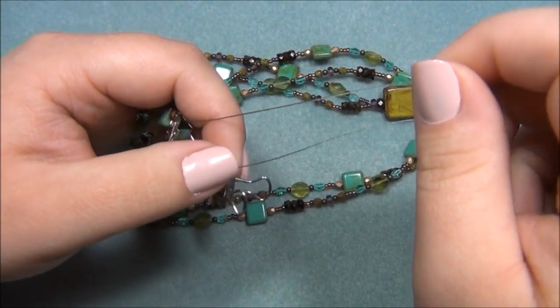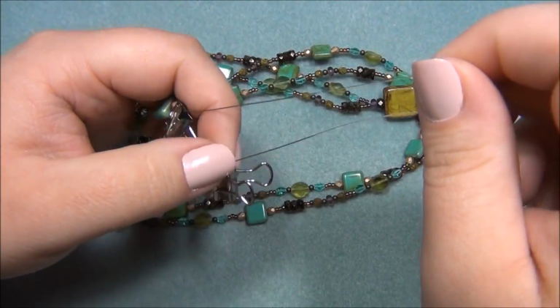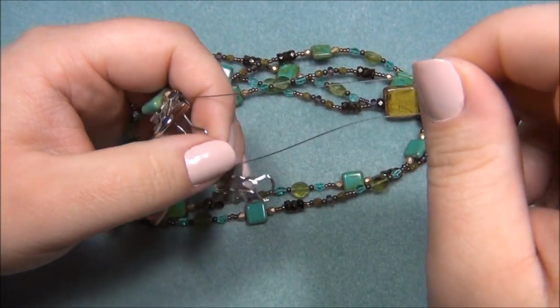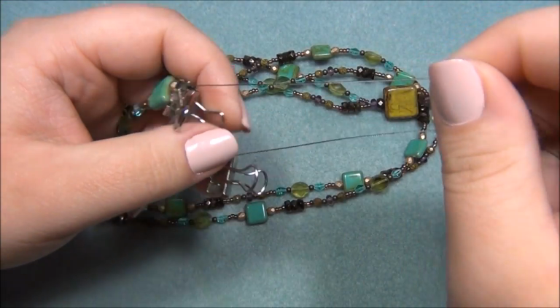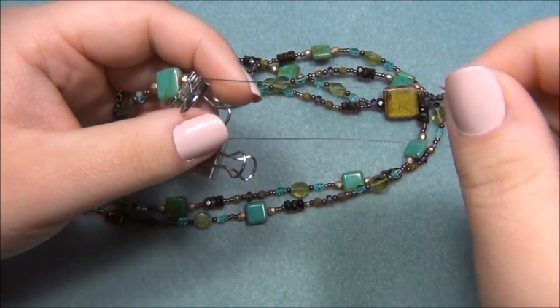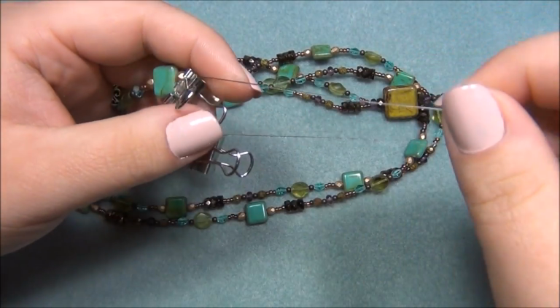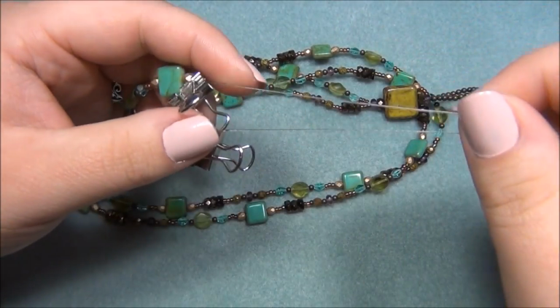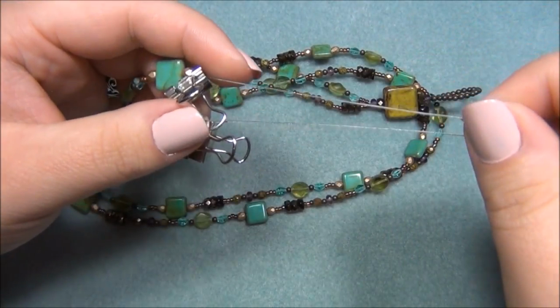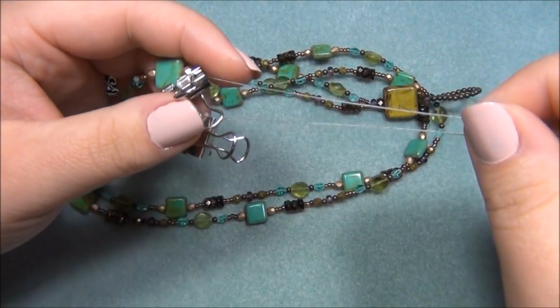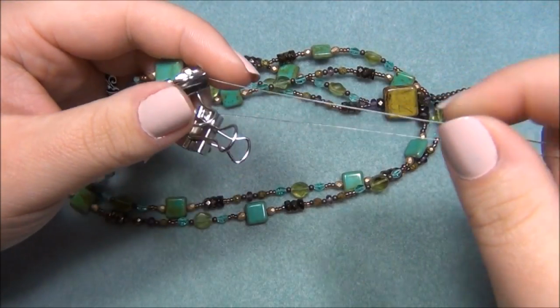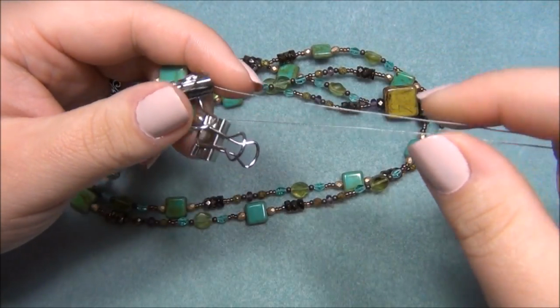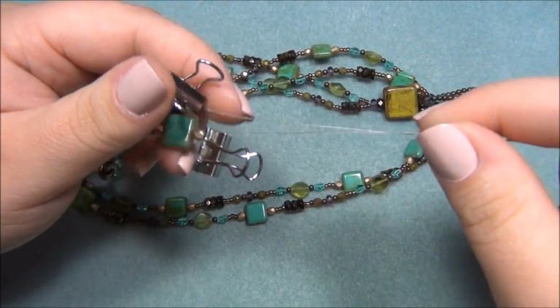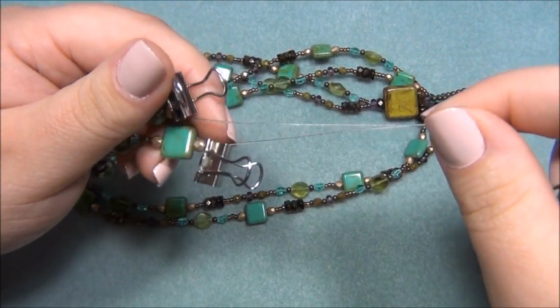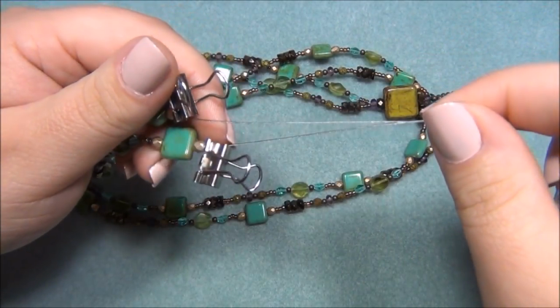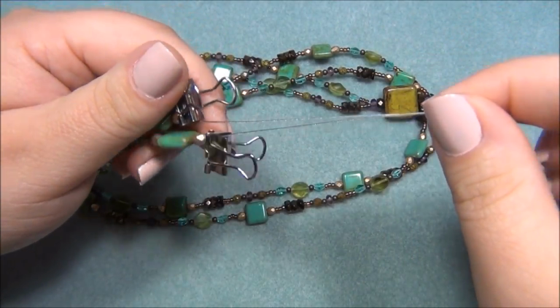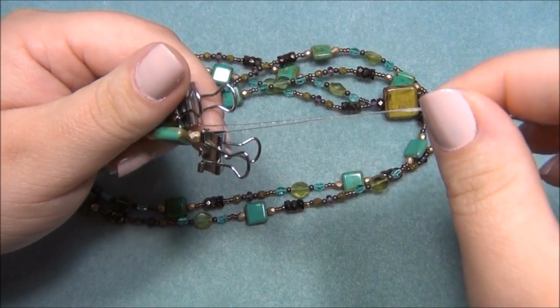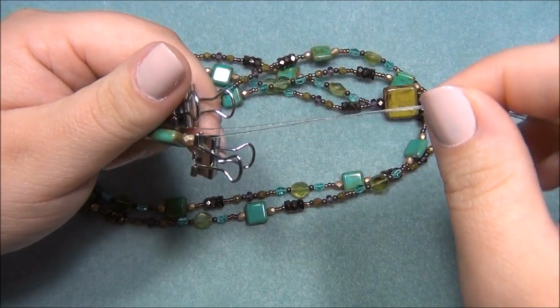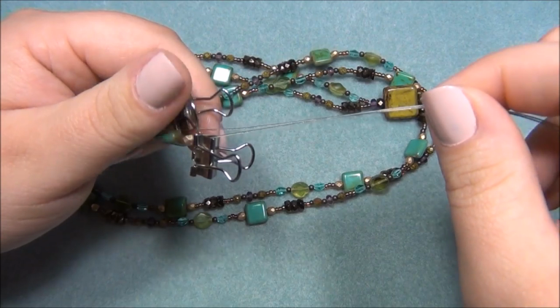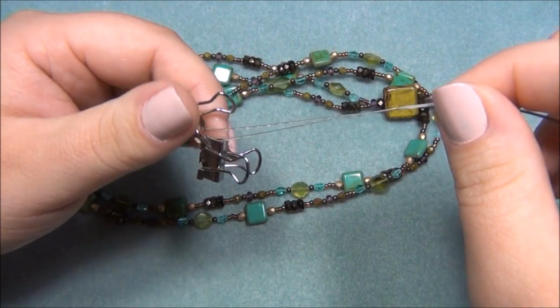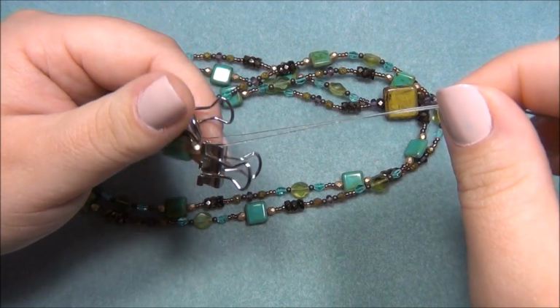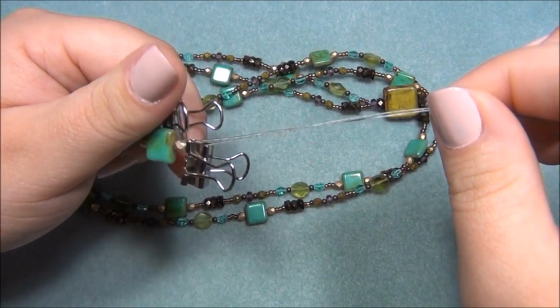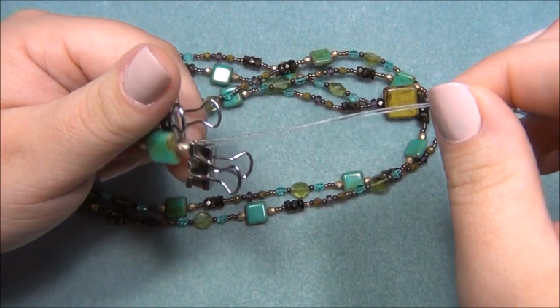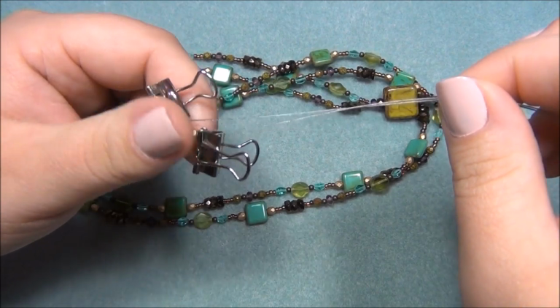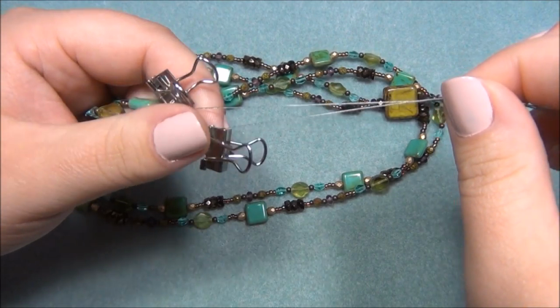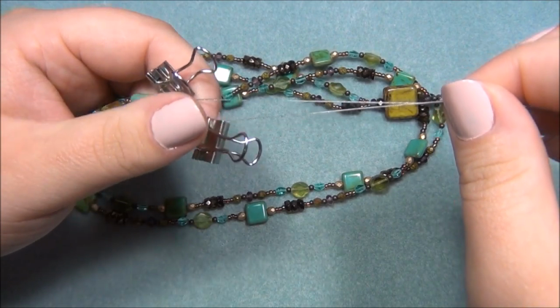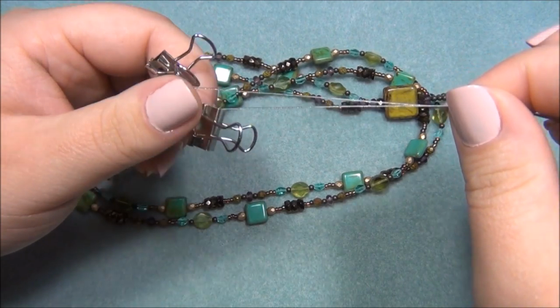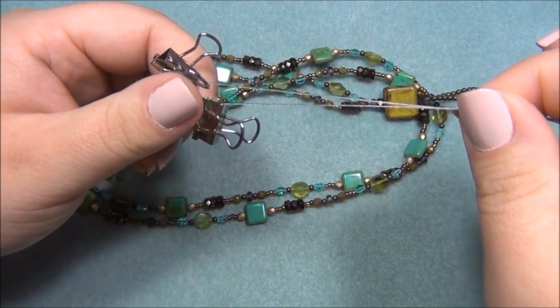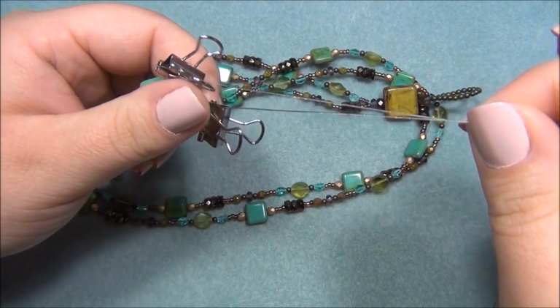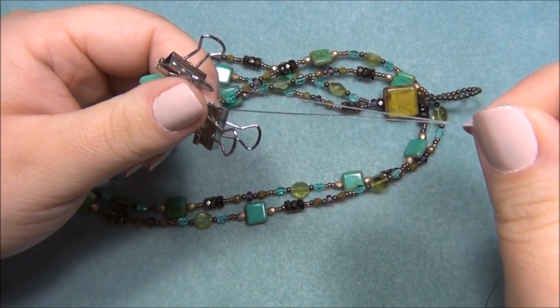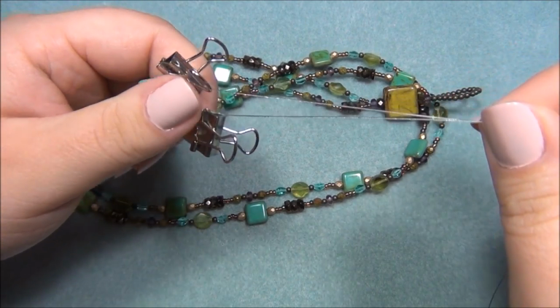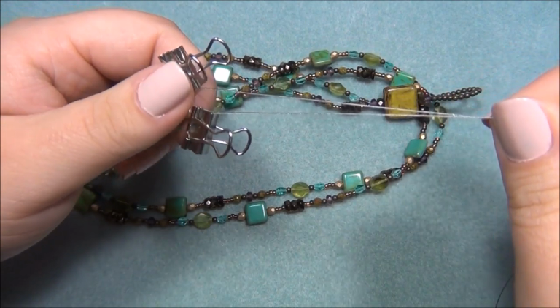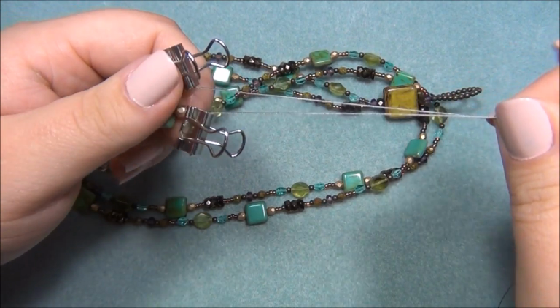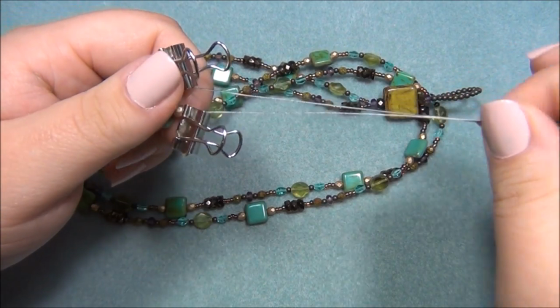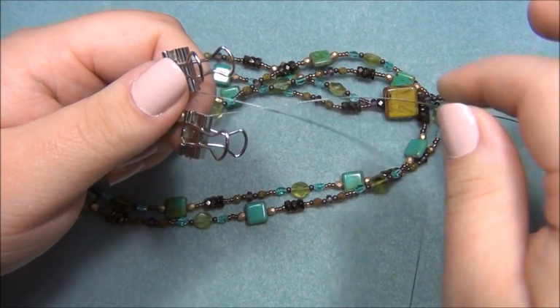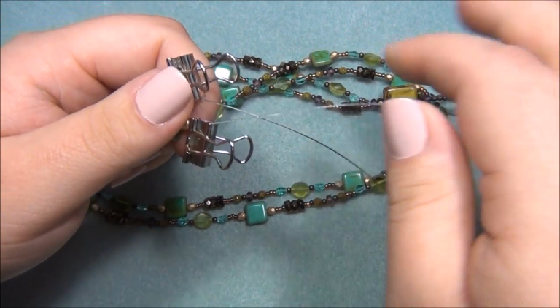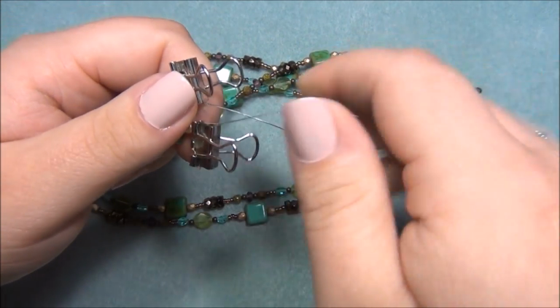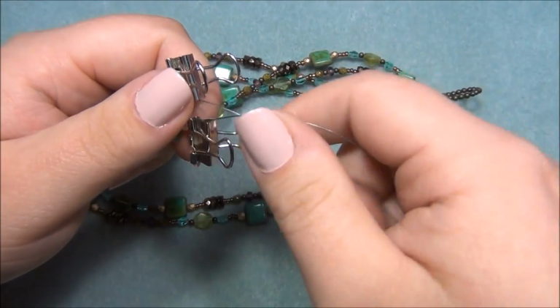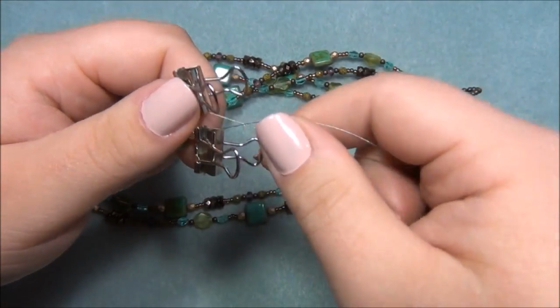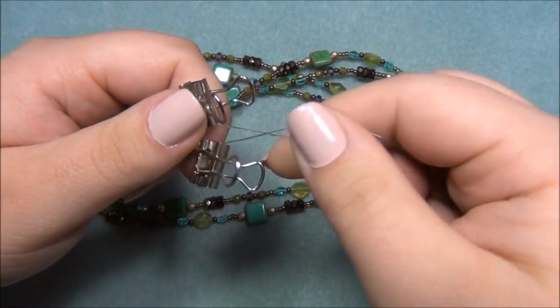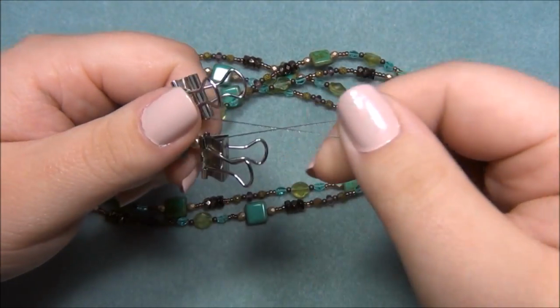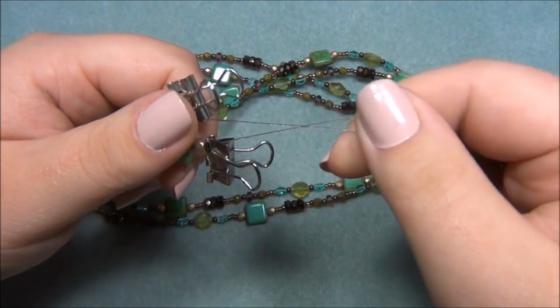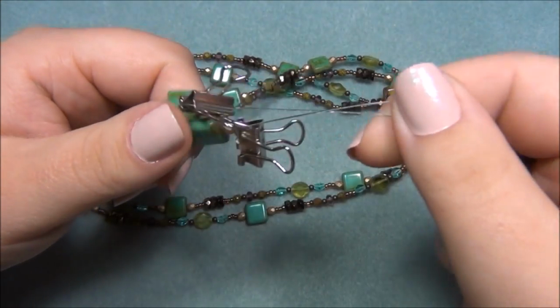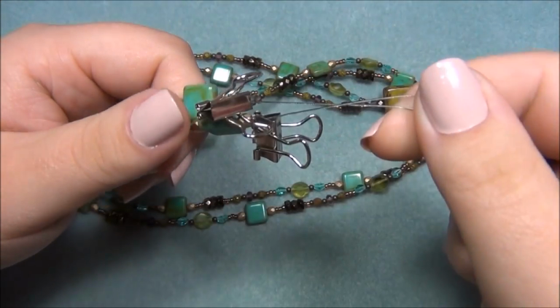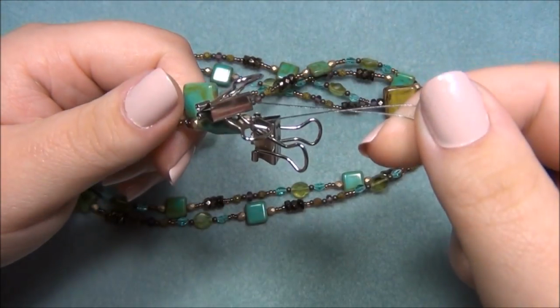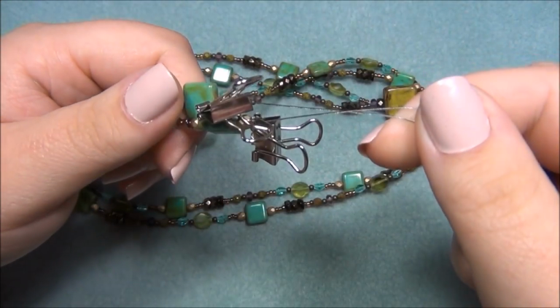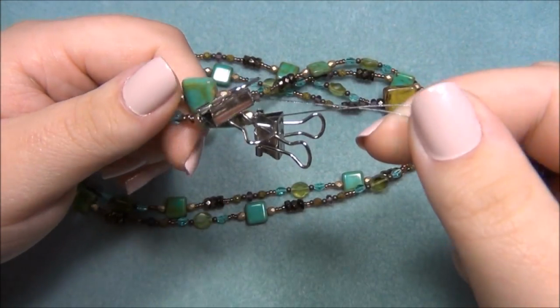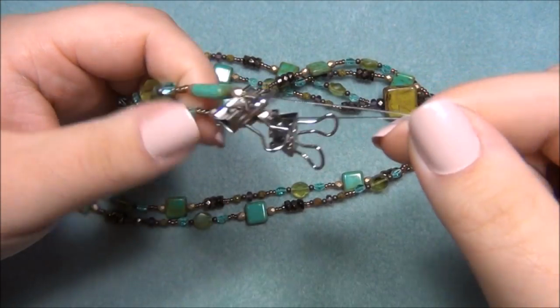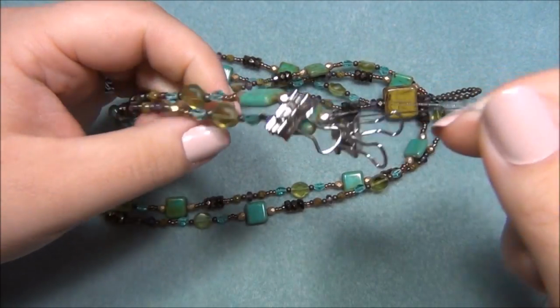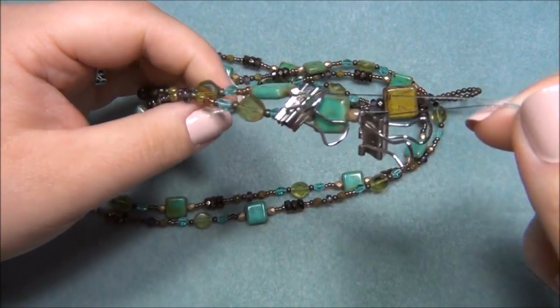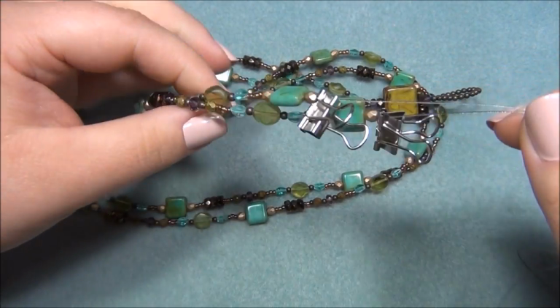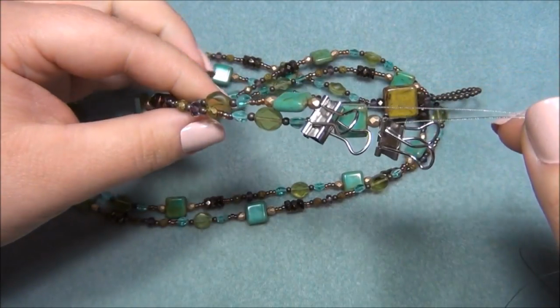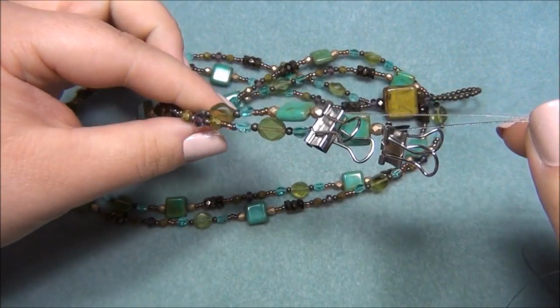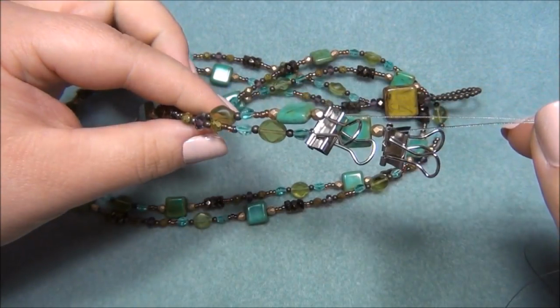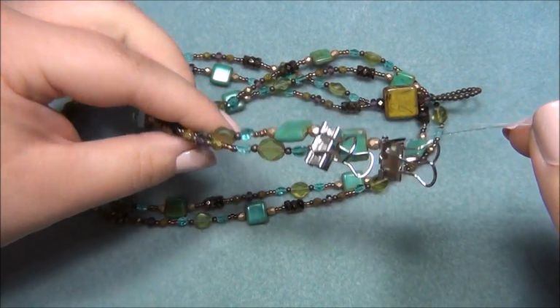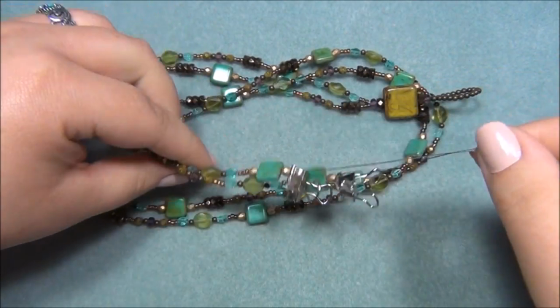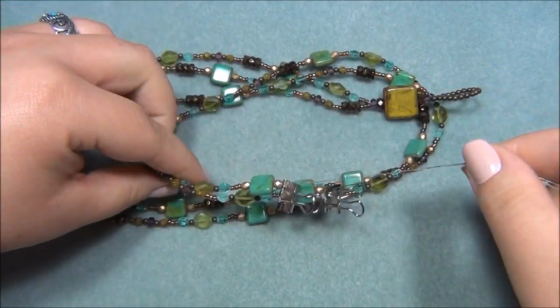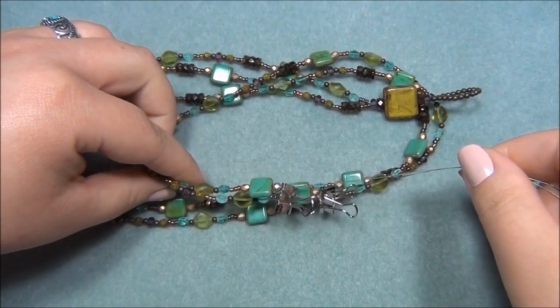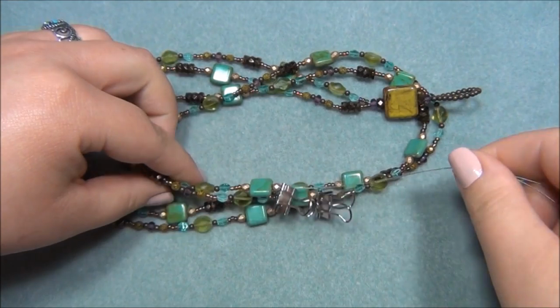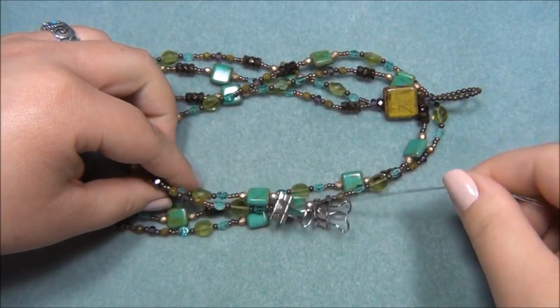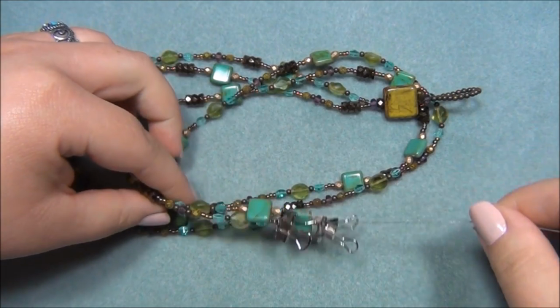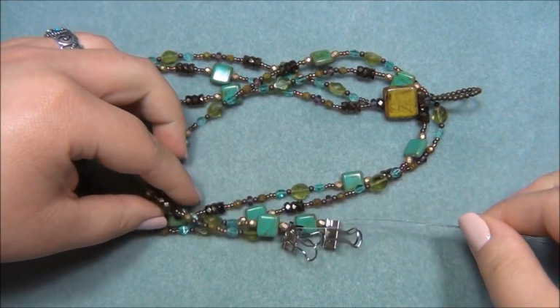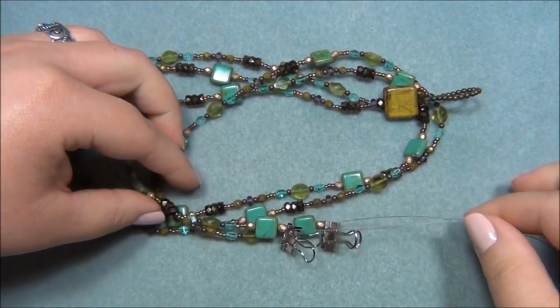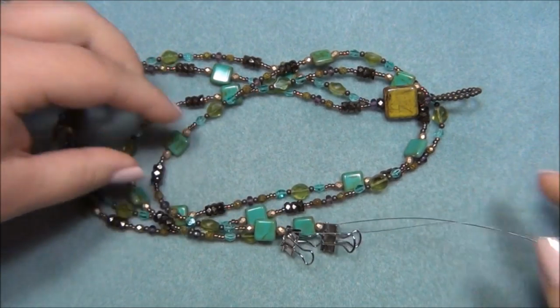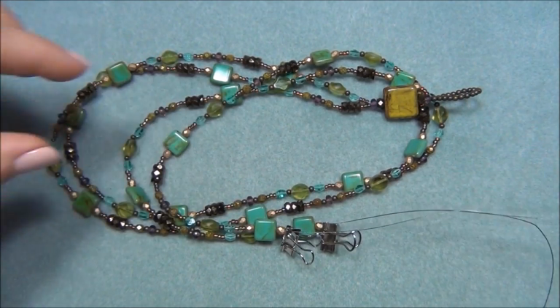I think I want to add some seed beads on the end, so I'll go ahead and get my supplies and come back to finish the necklace off with you.